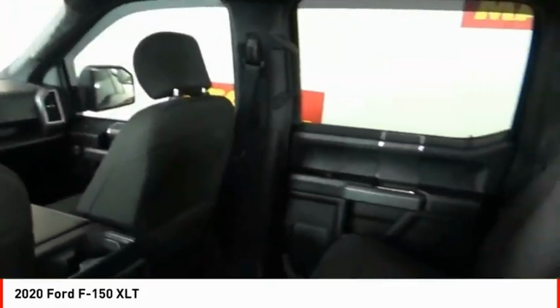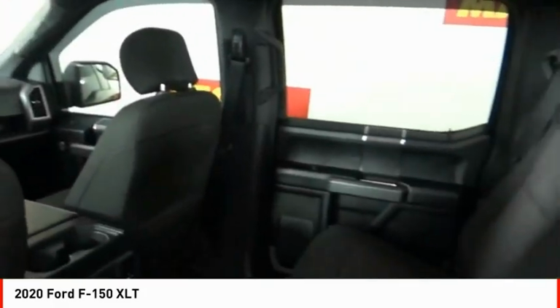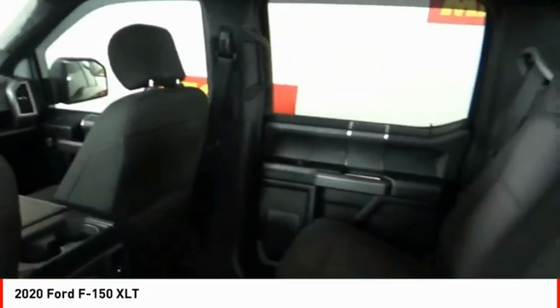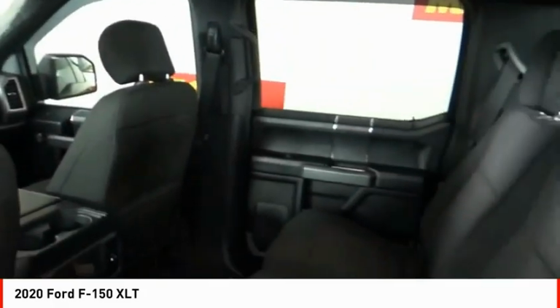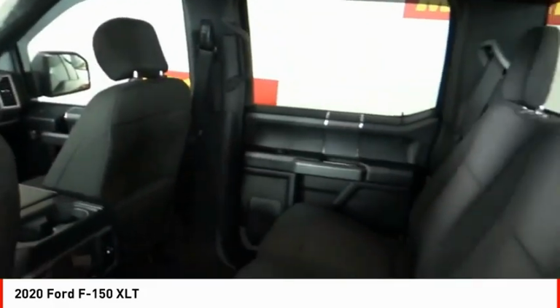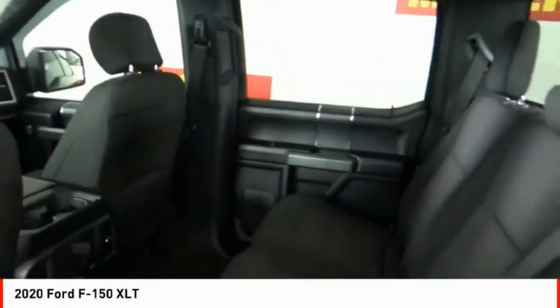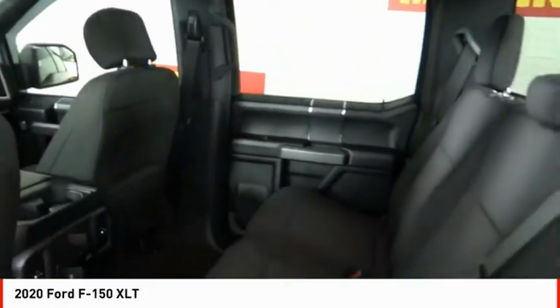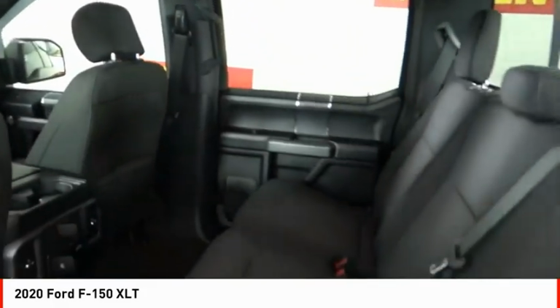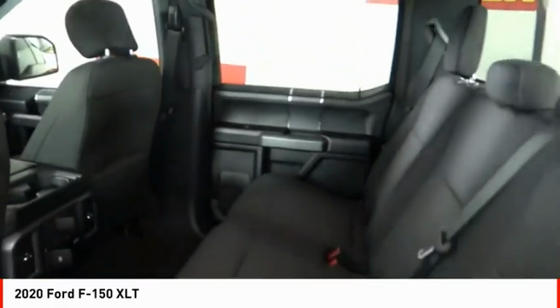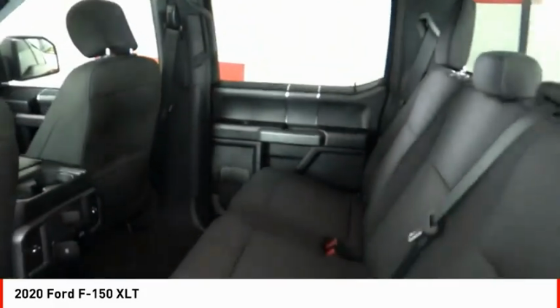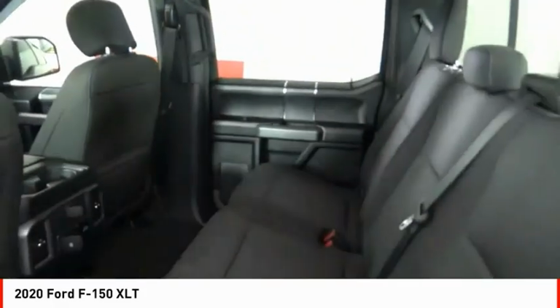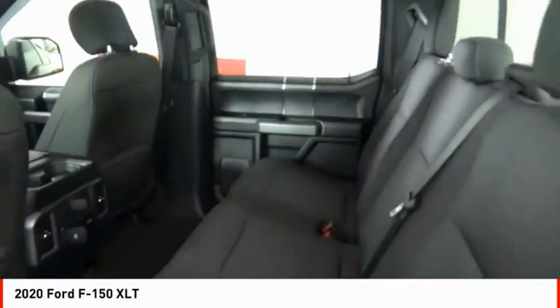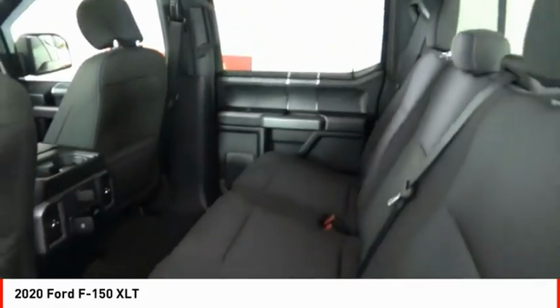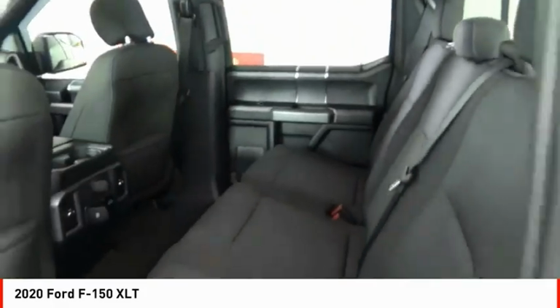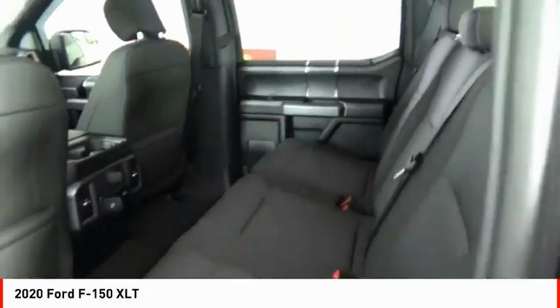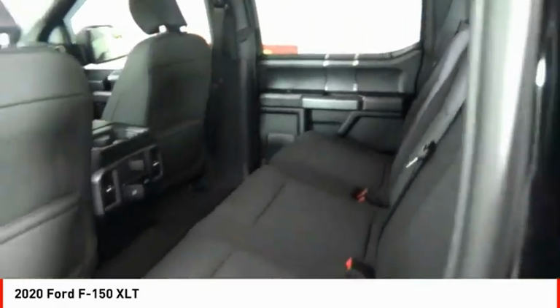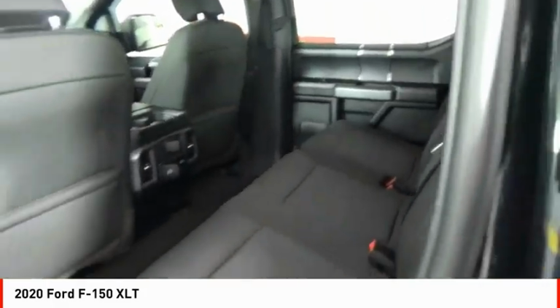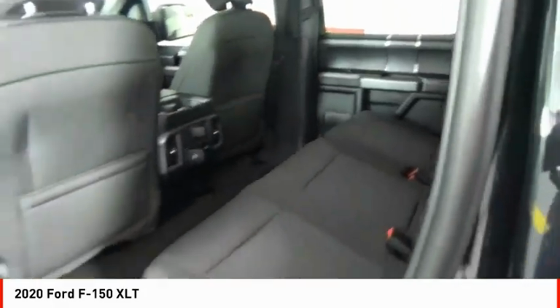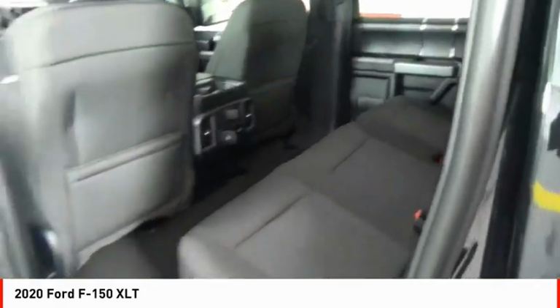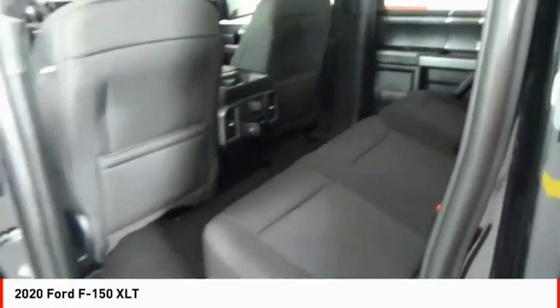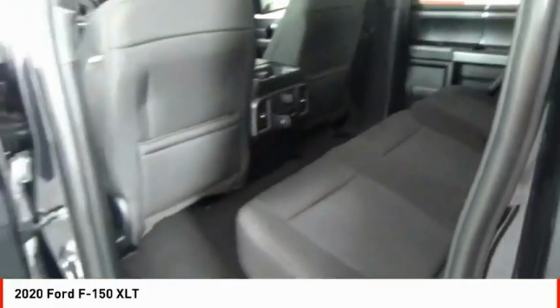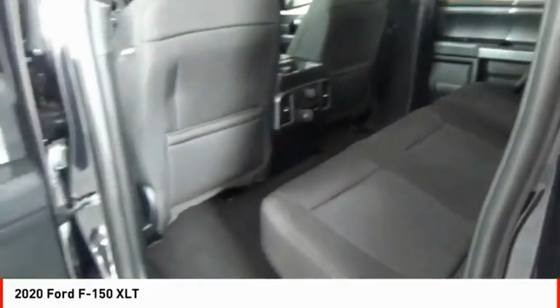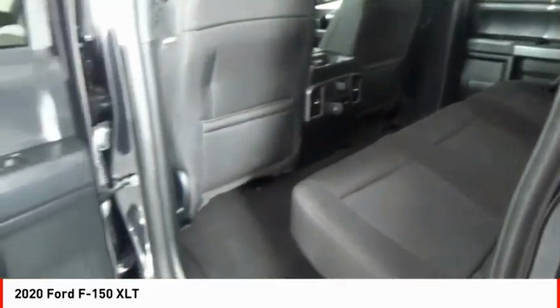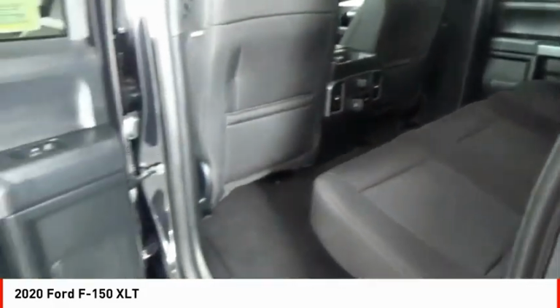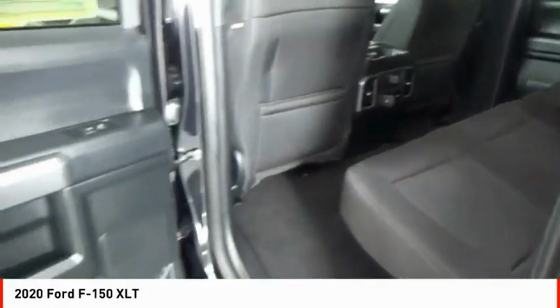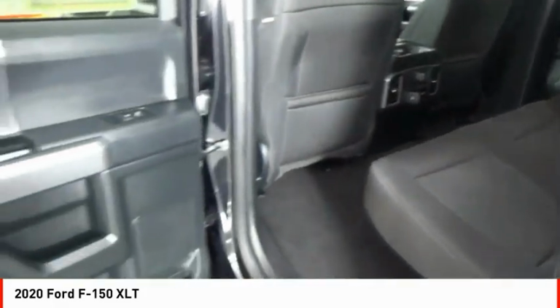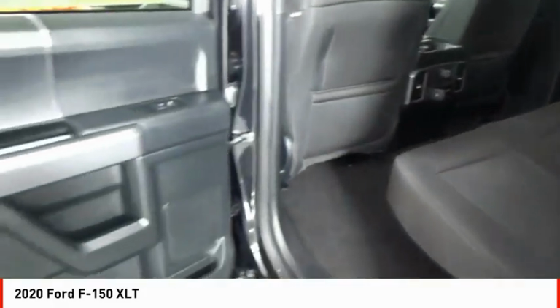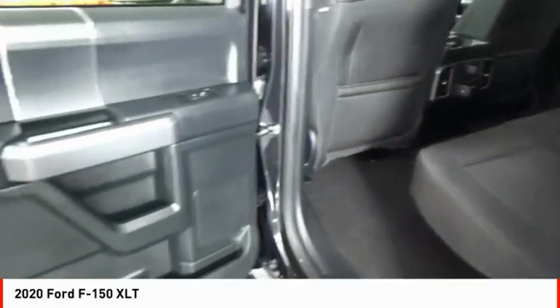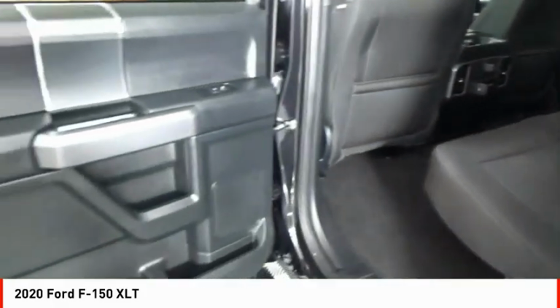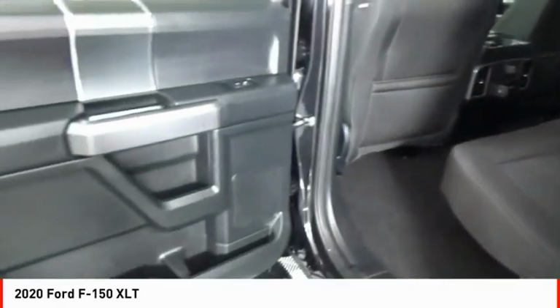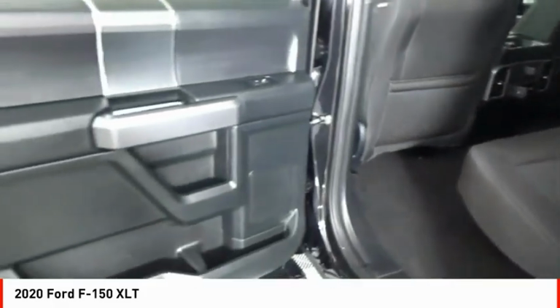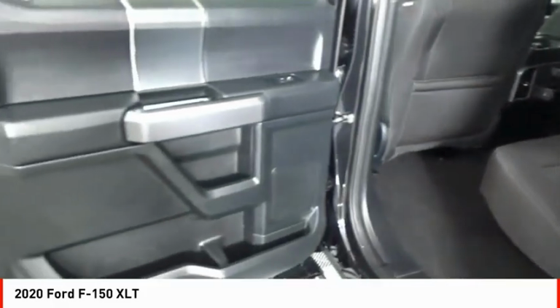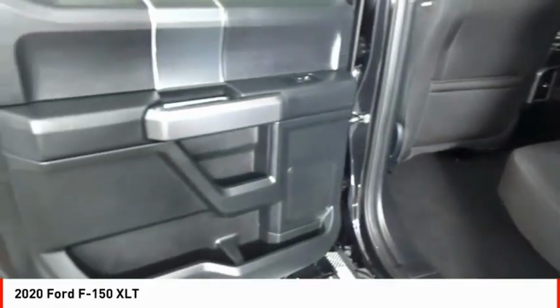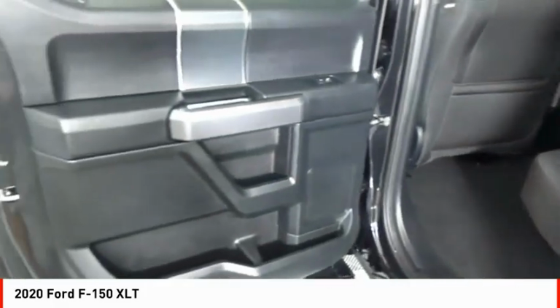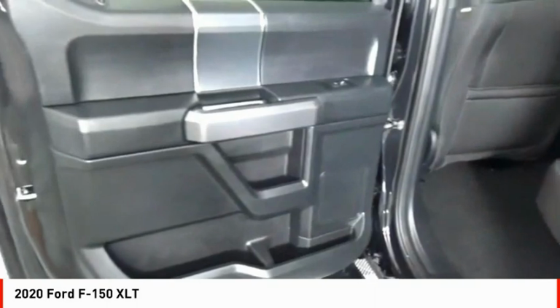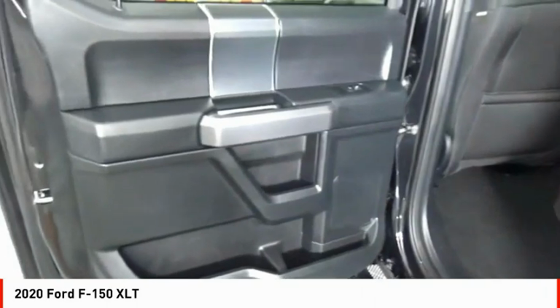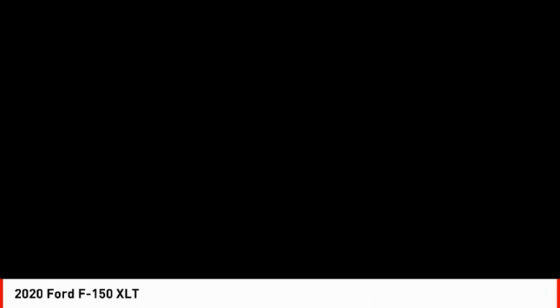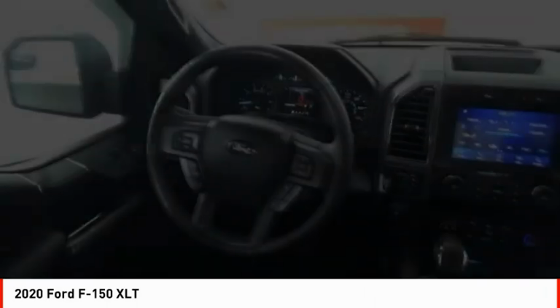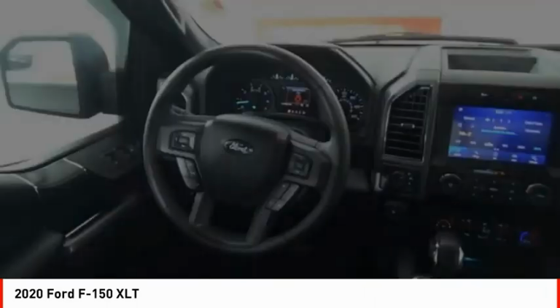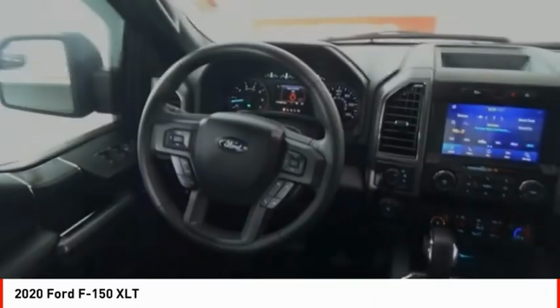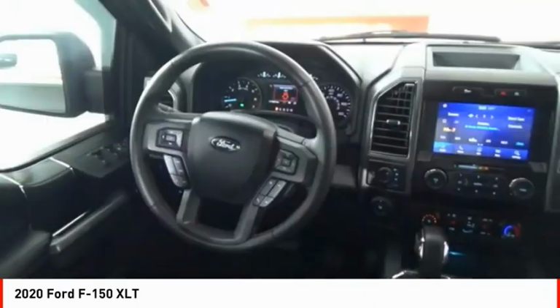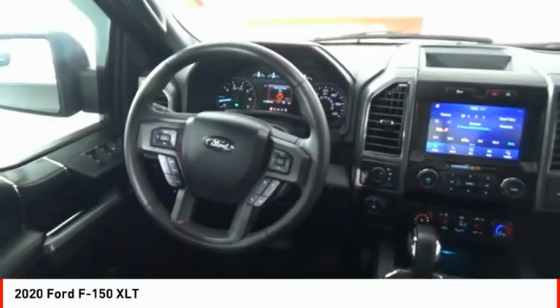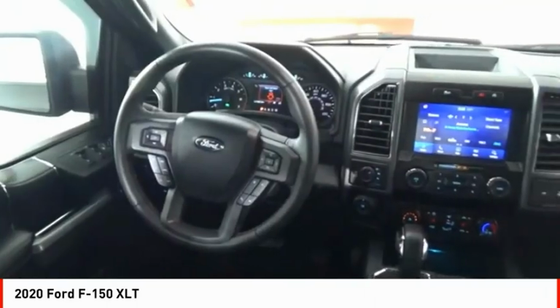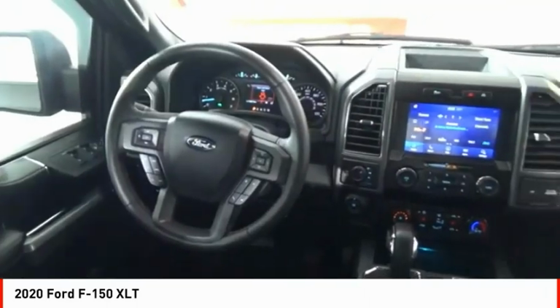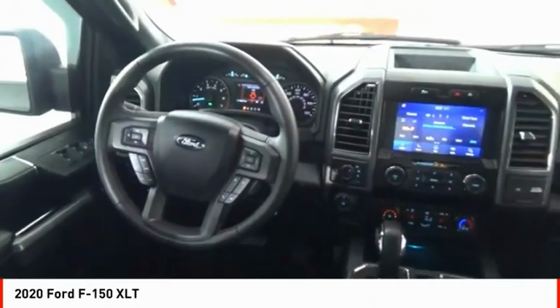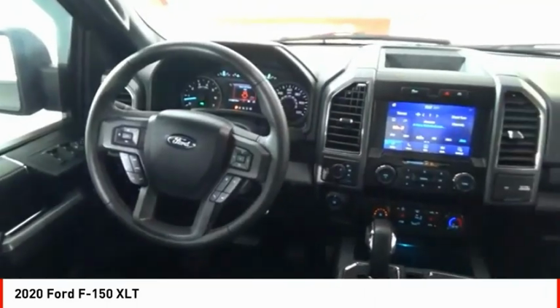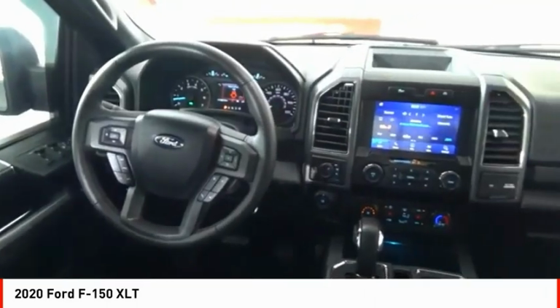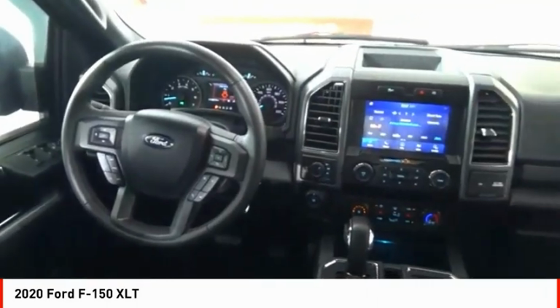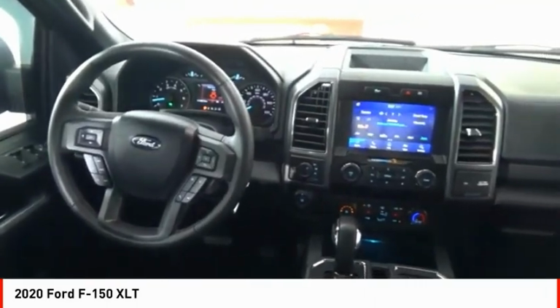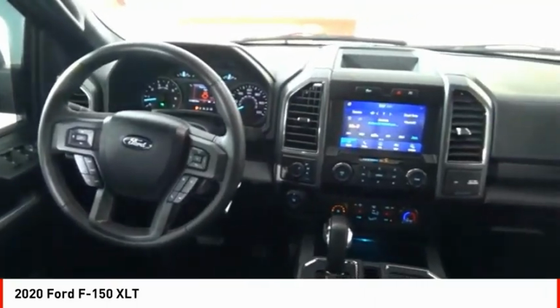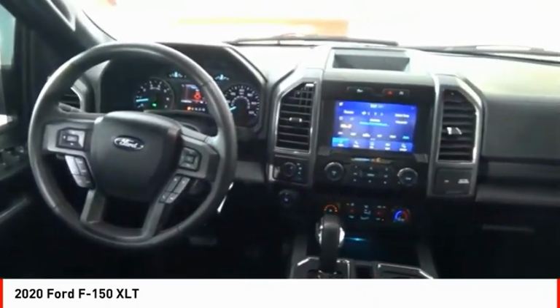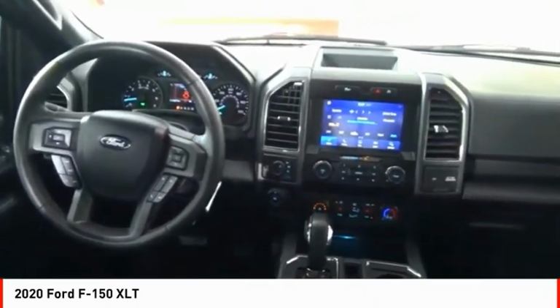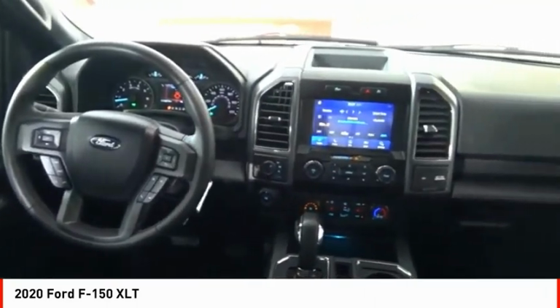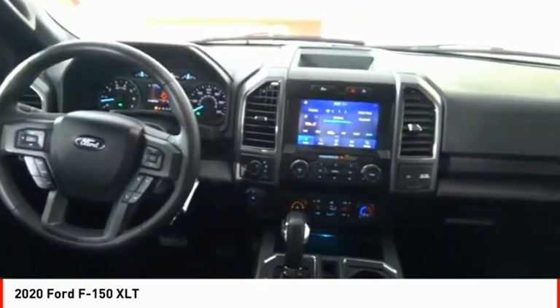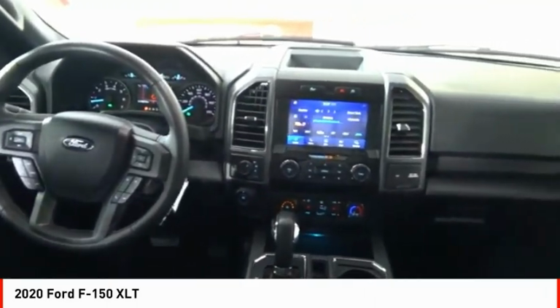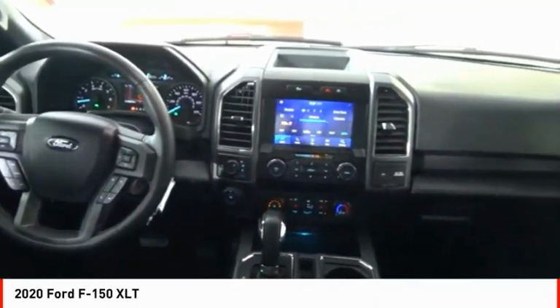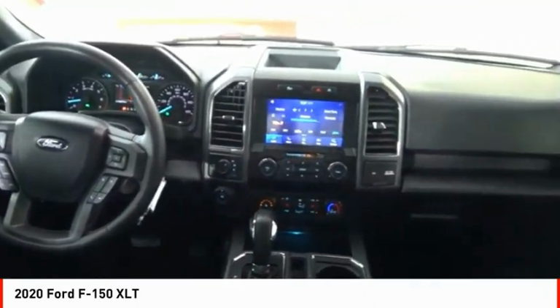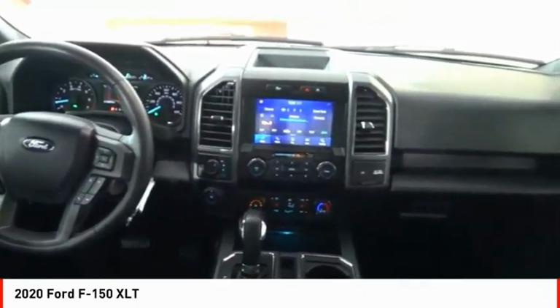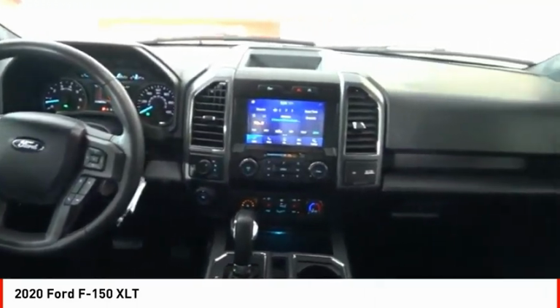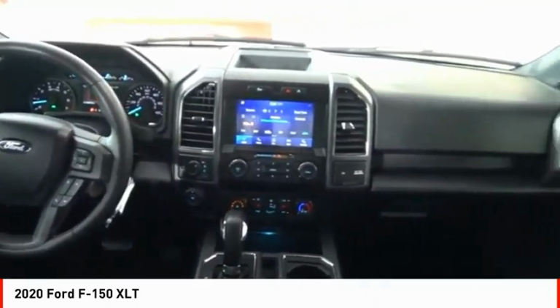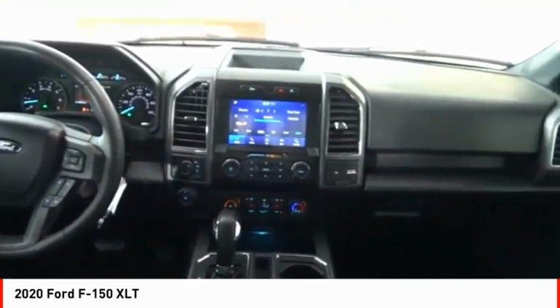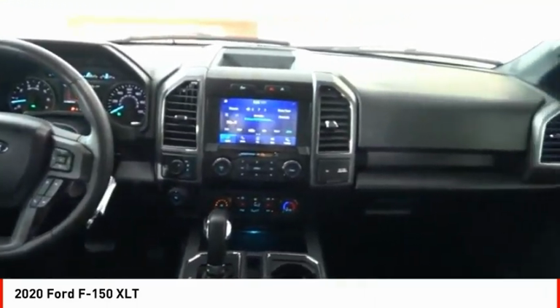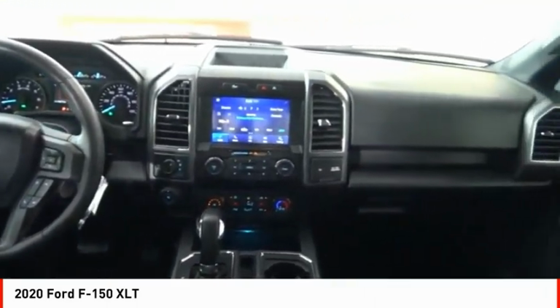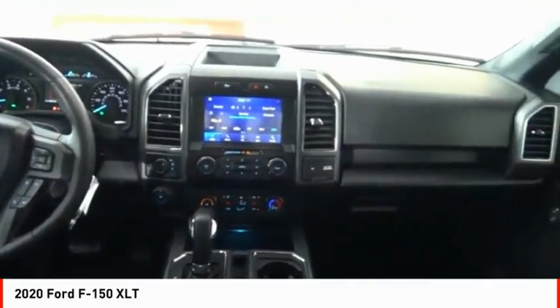Roll stability control. Front suspension type: strut. Daytime running lights. Fog lights. Come take a test drive today.